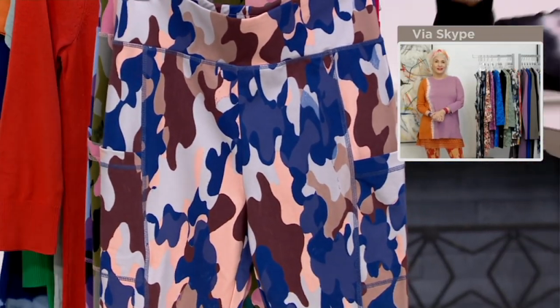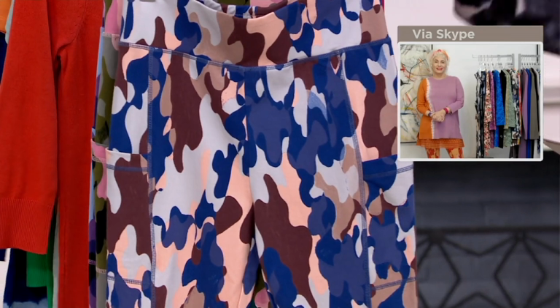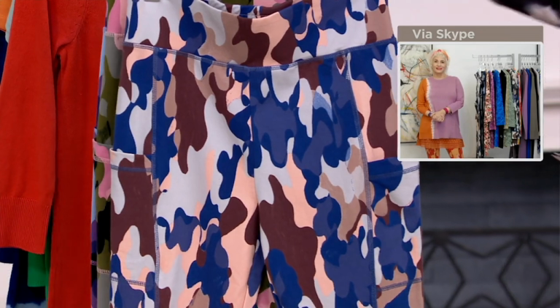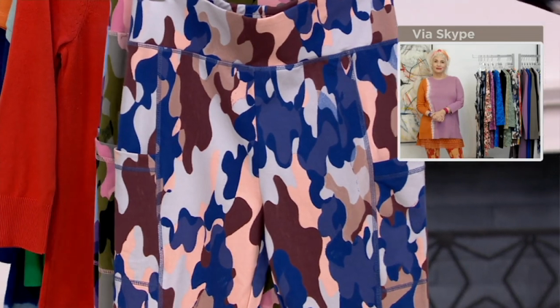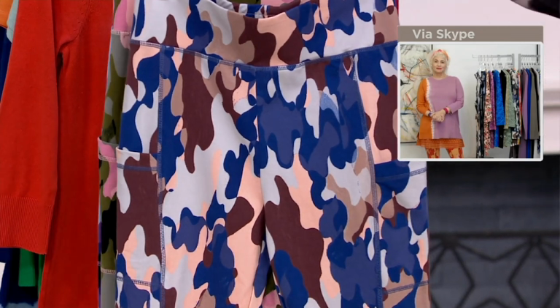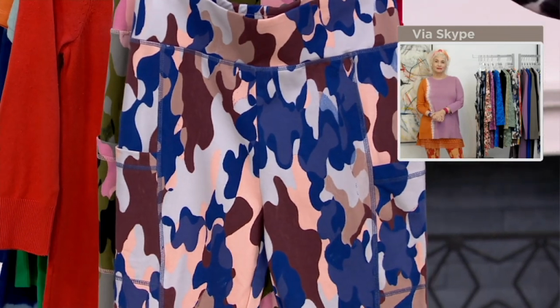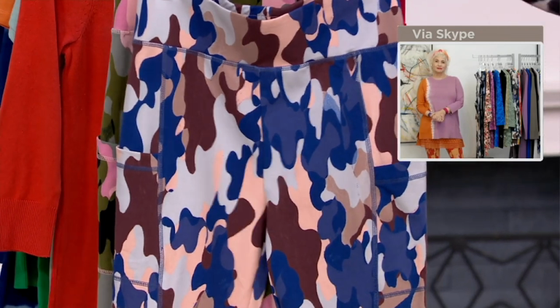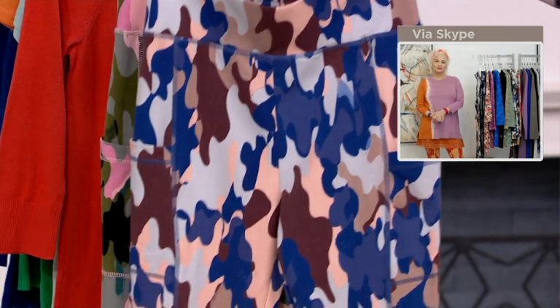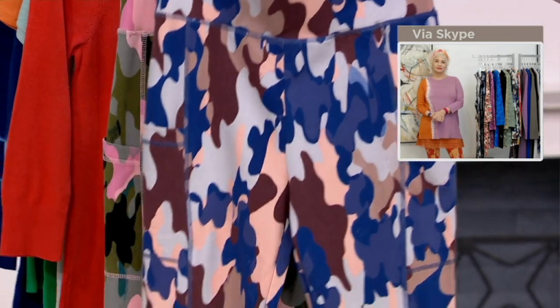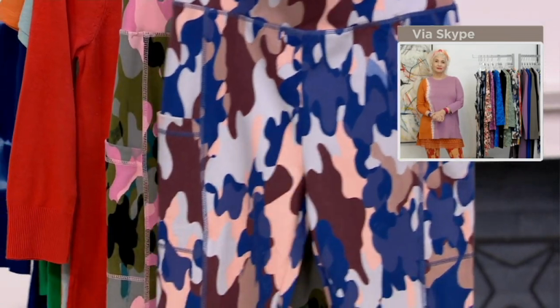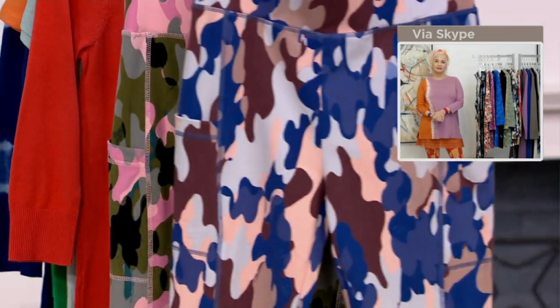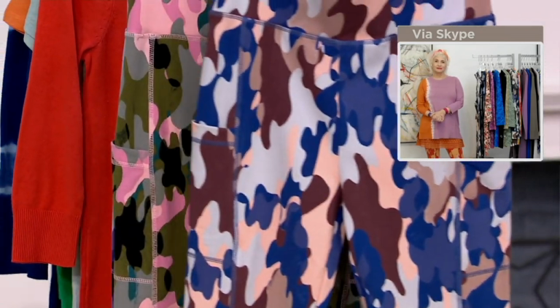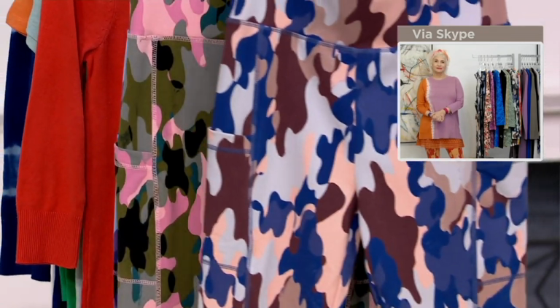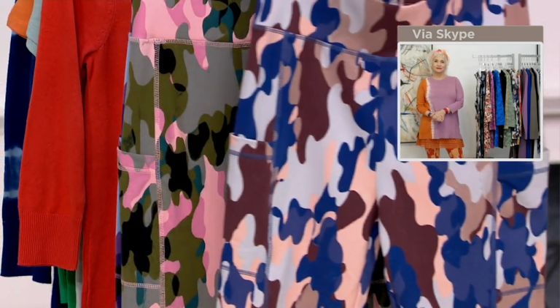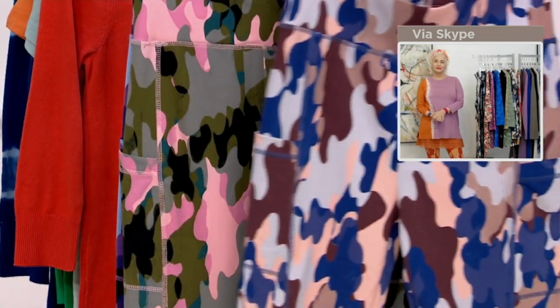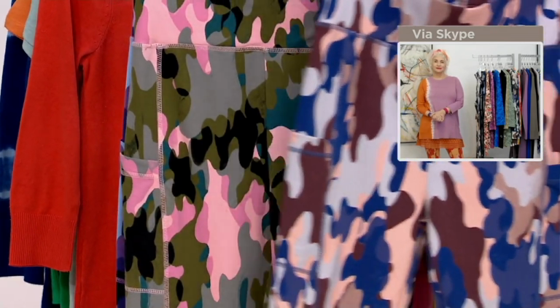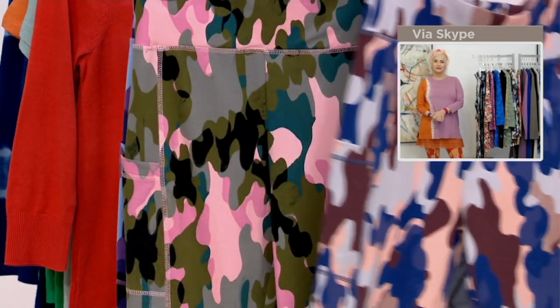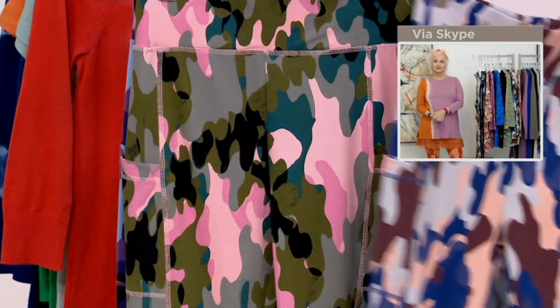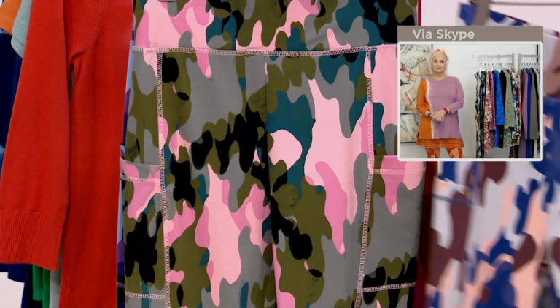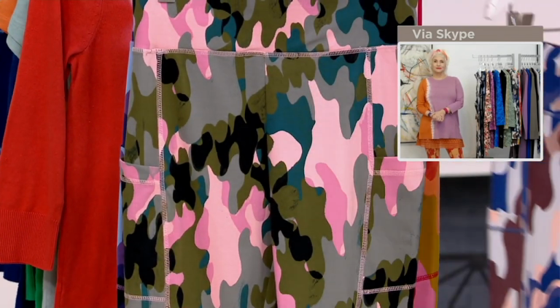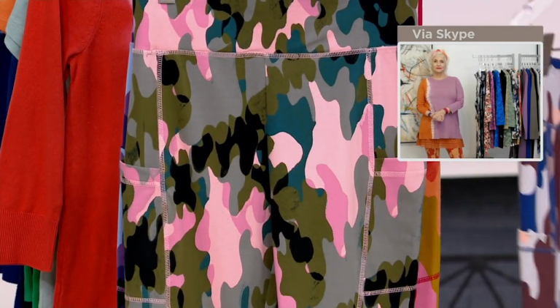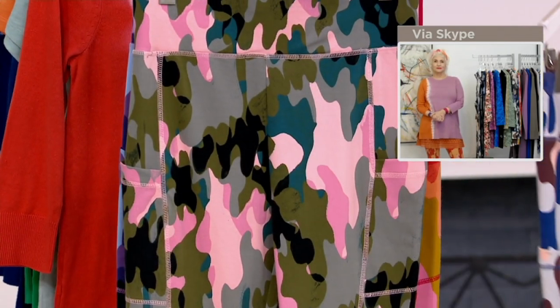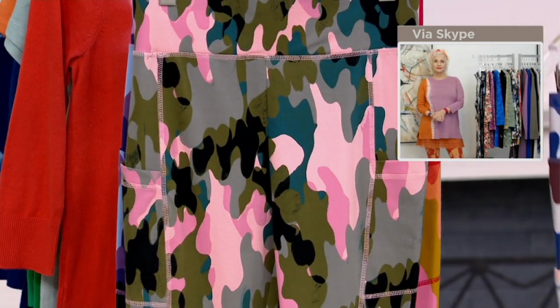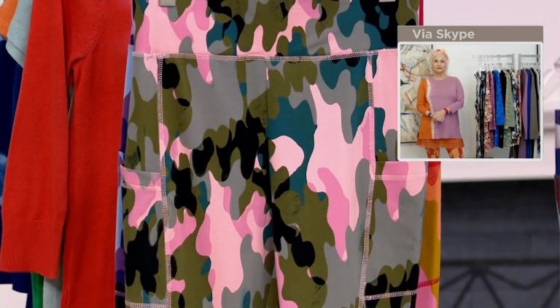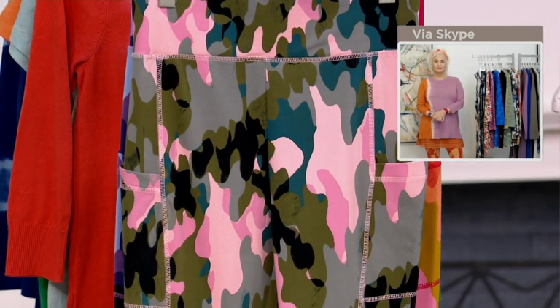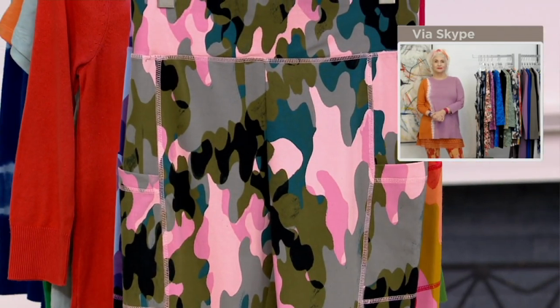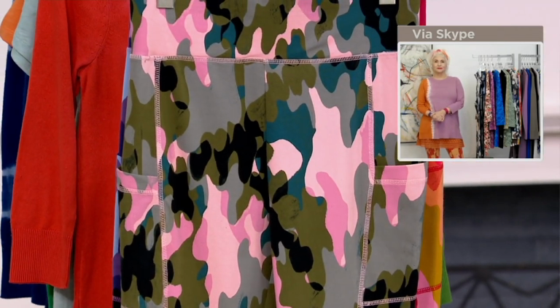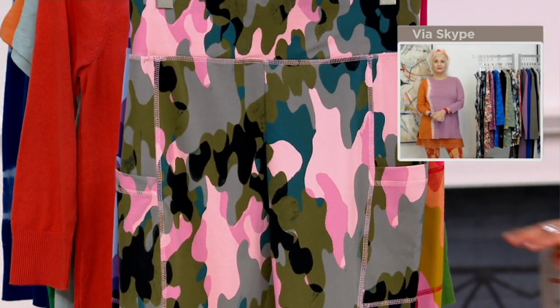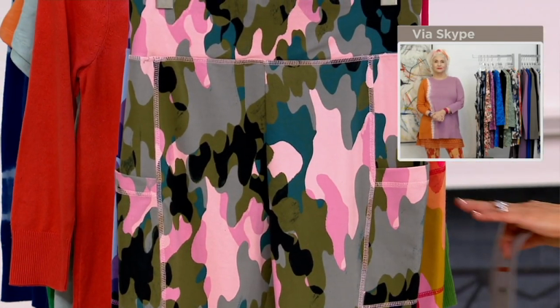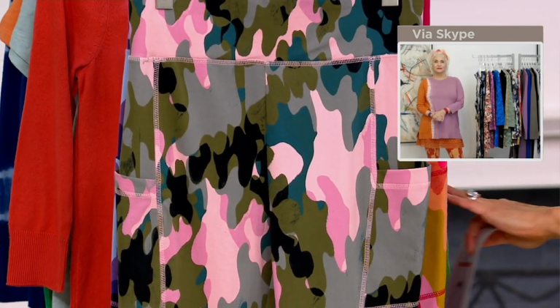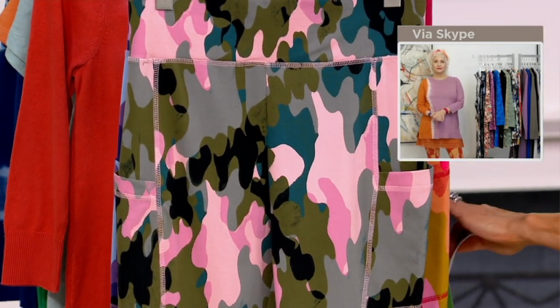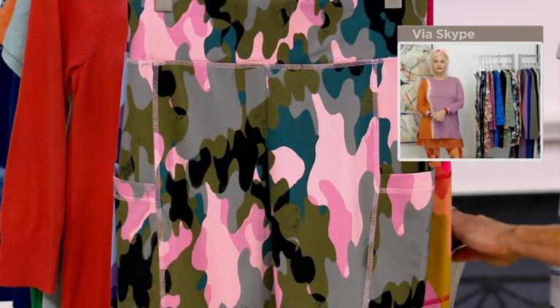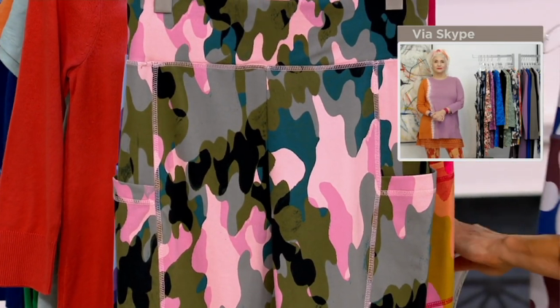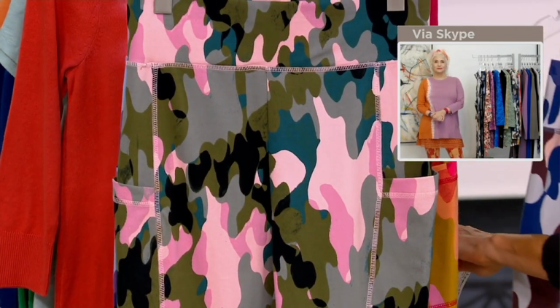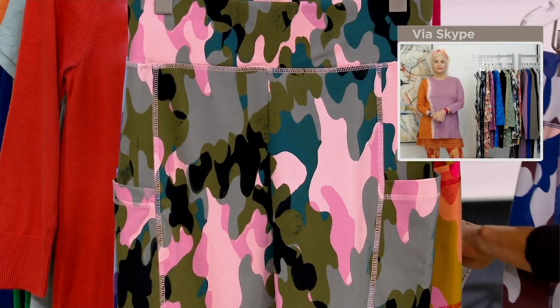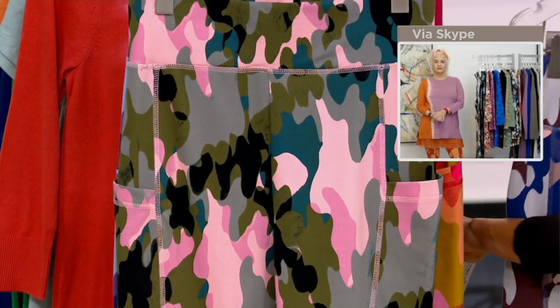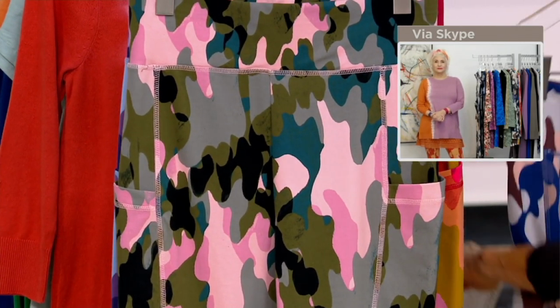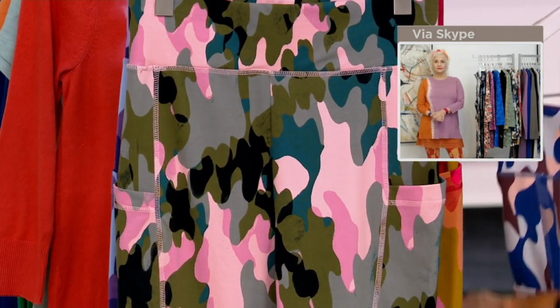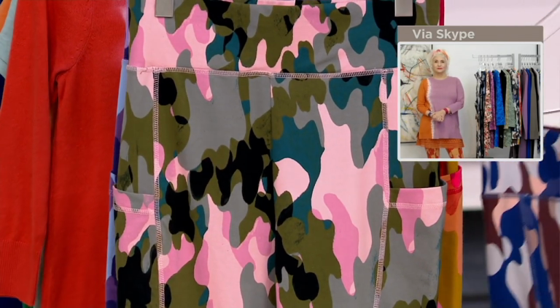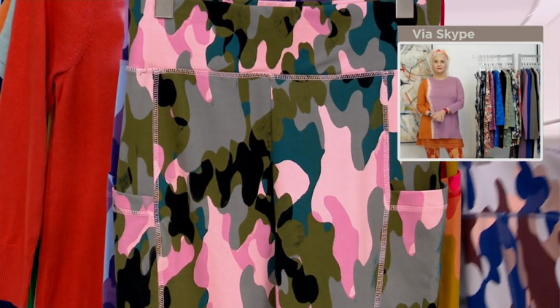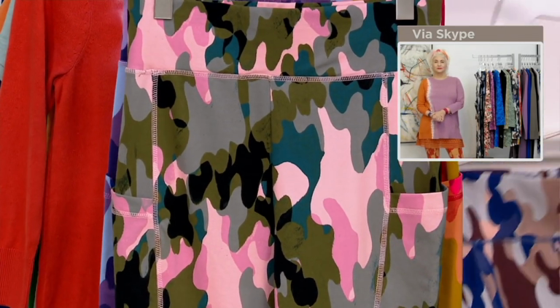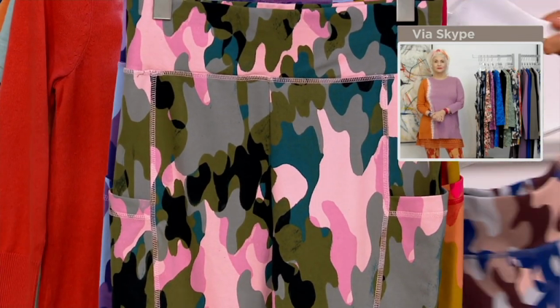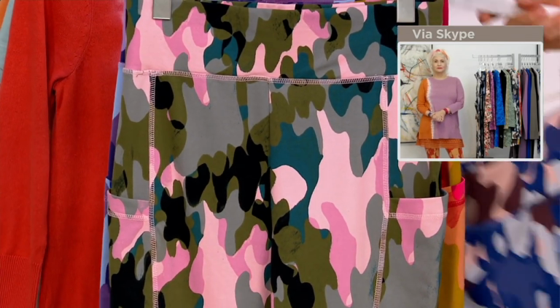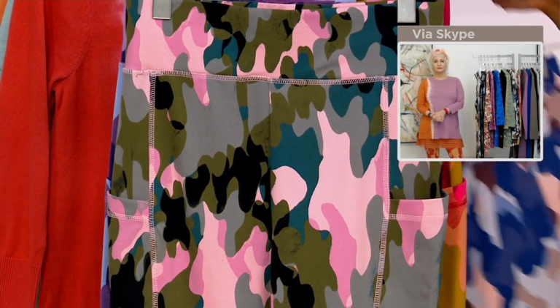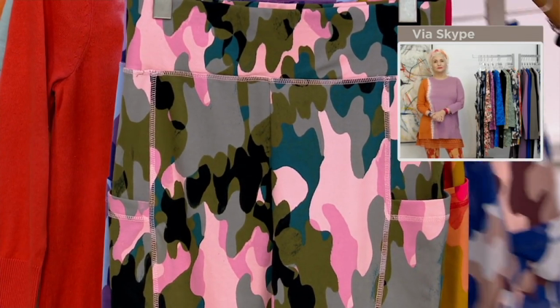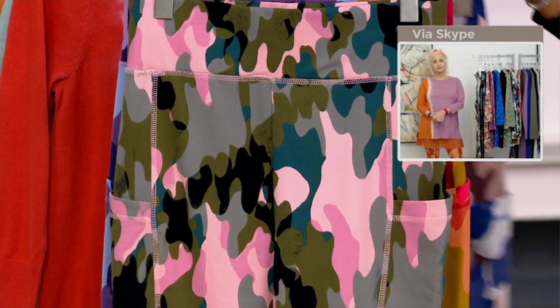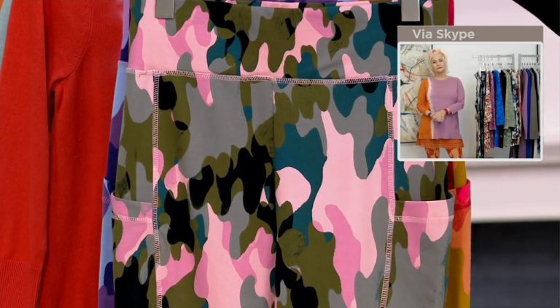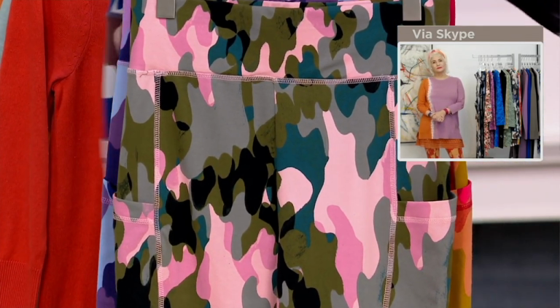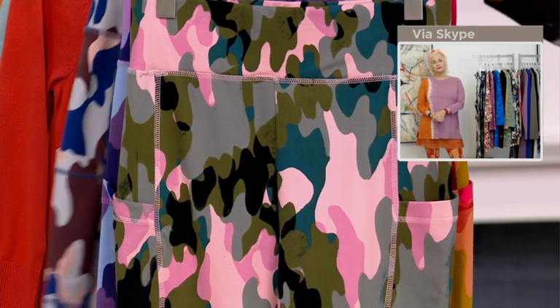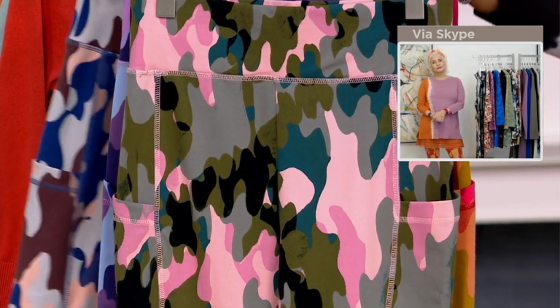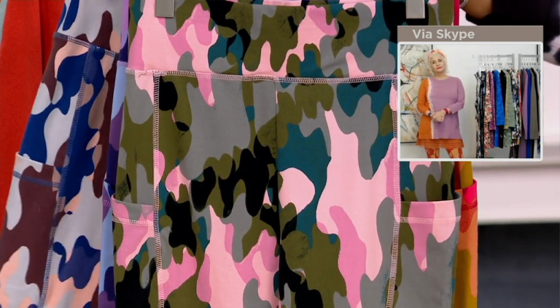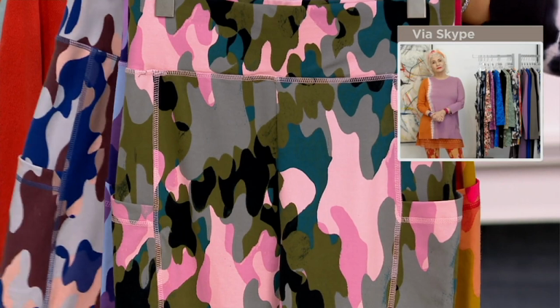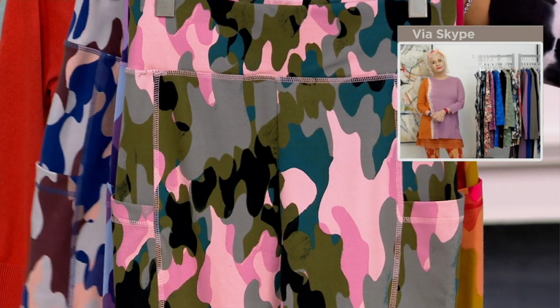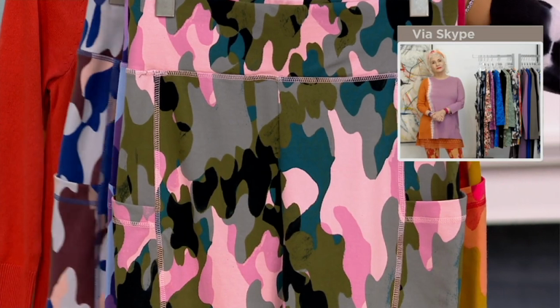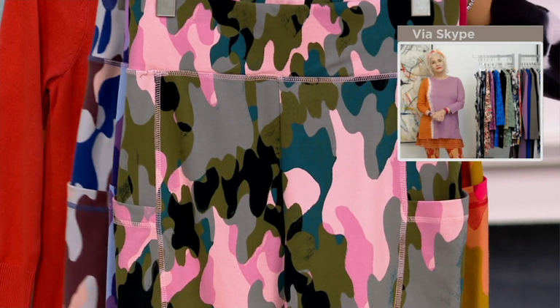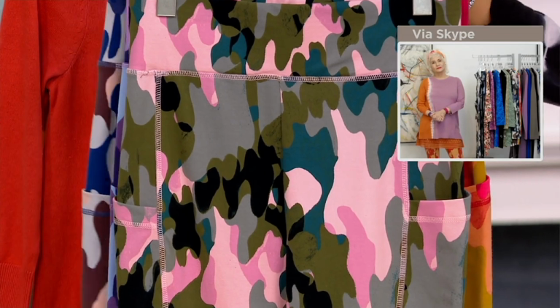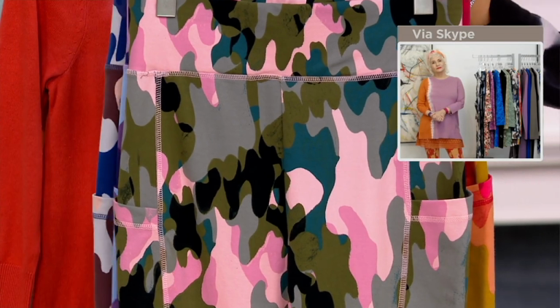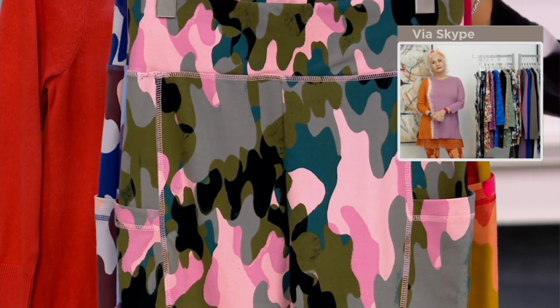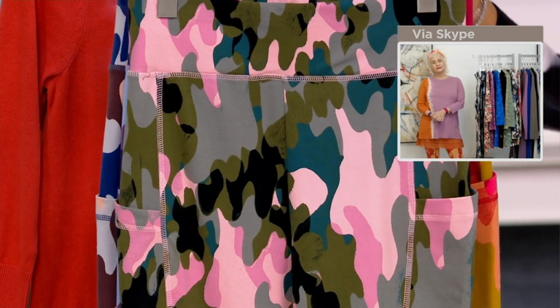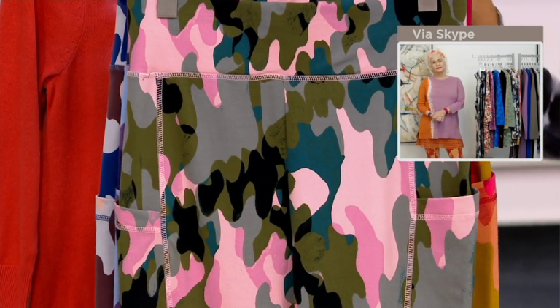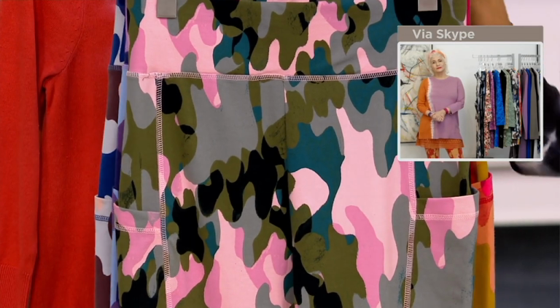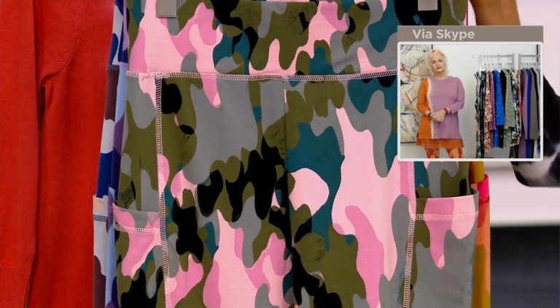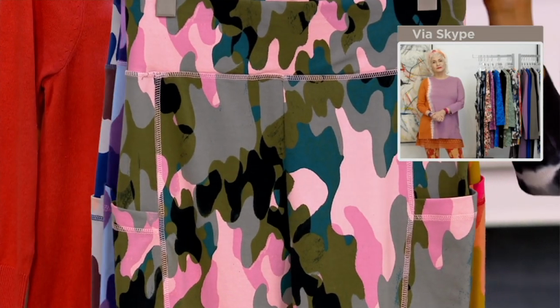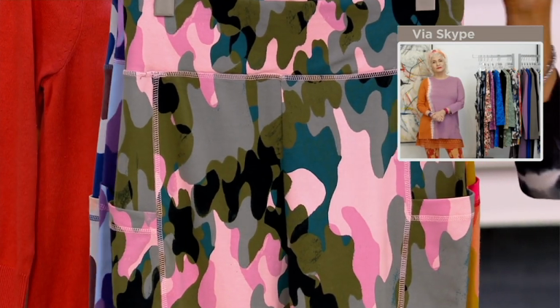500 orders already placed. This is the heads up that if you want to claim your color, size, and inseam now, it's the best time to order.